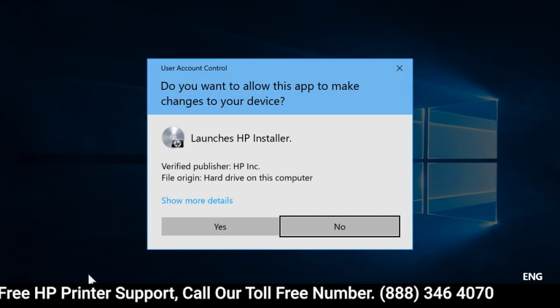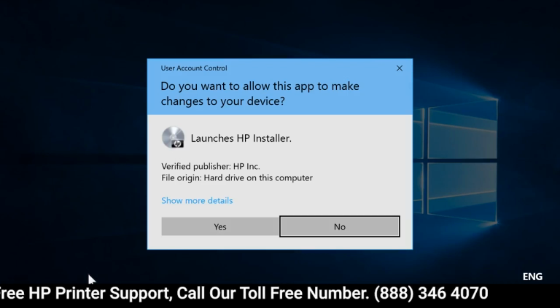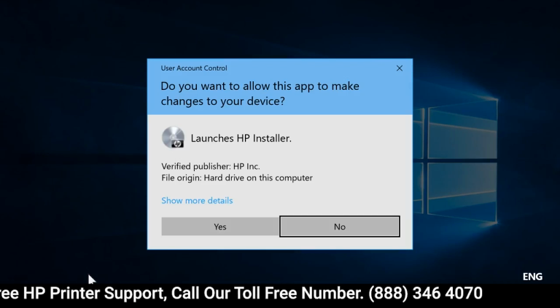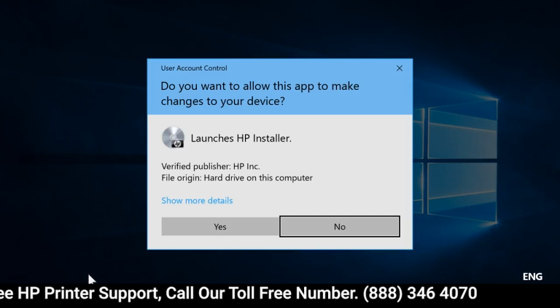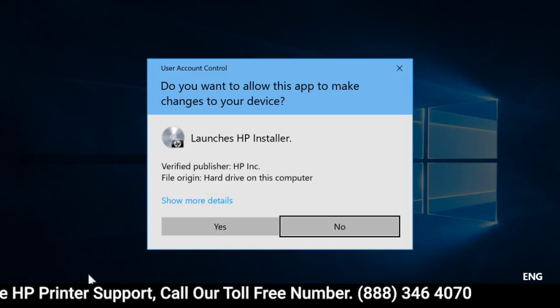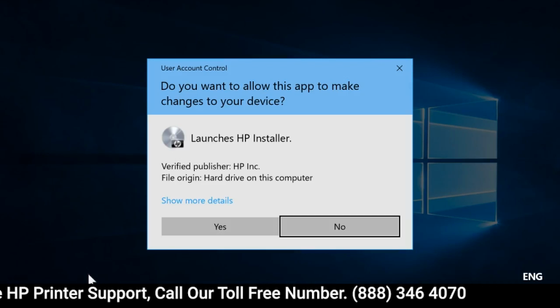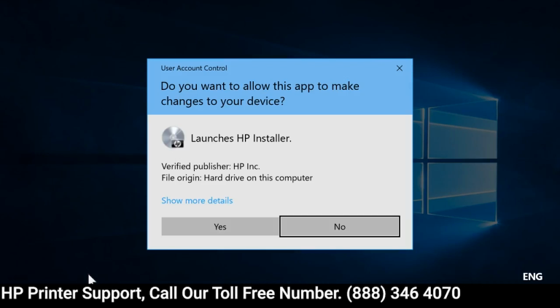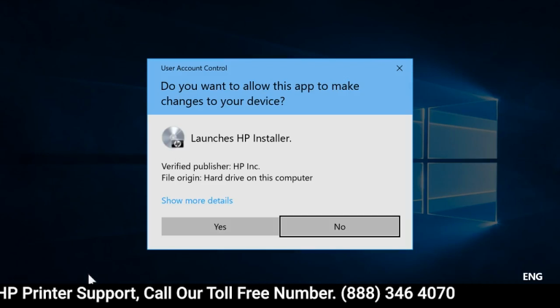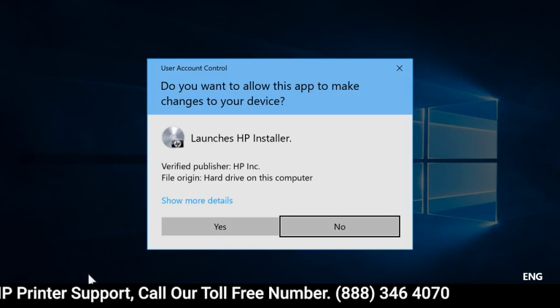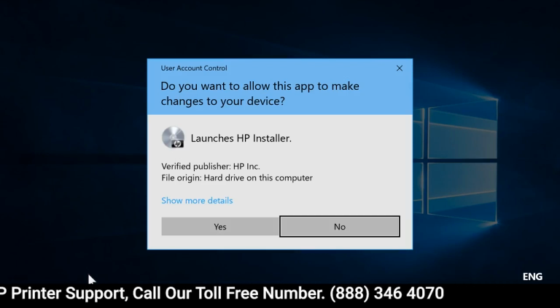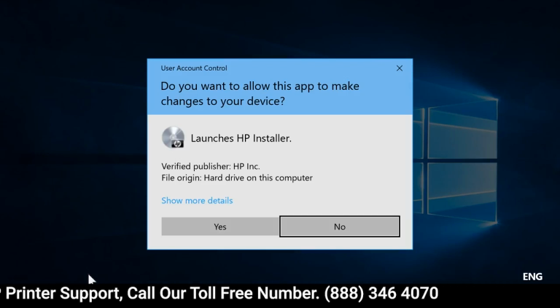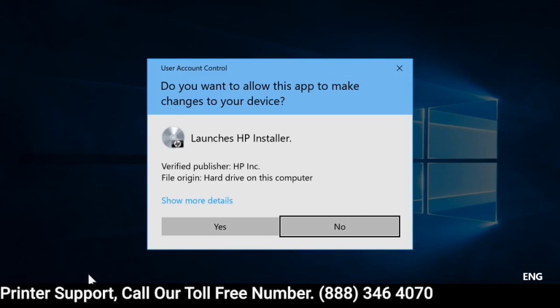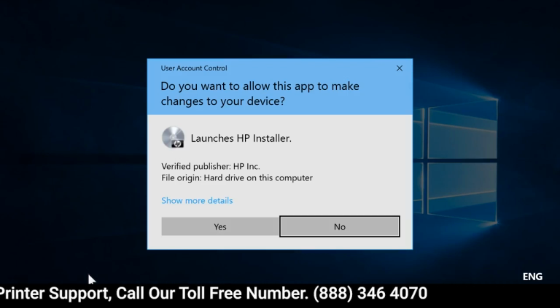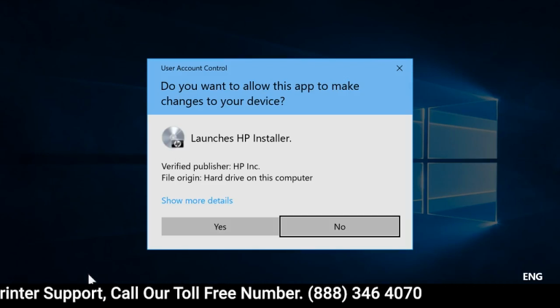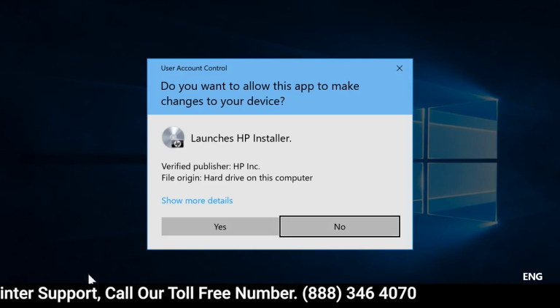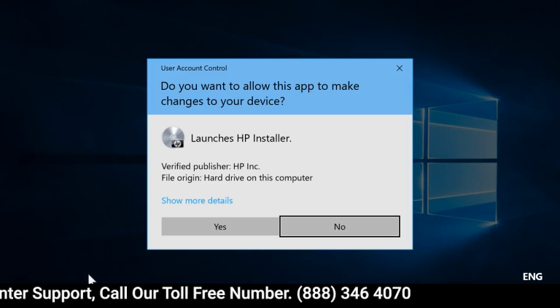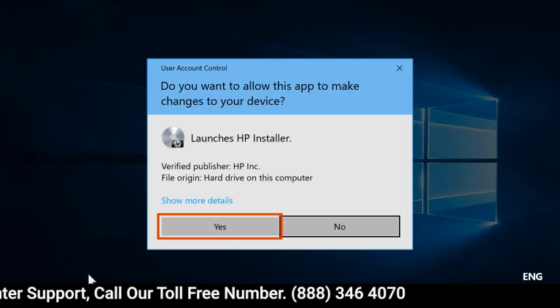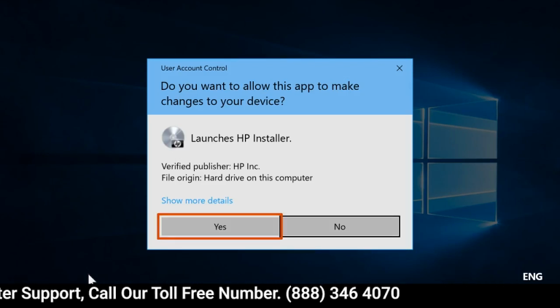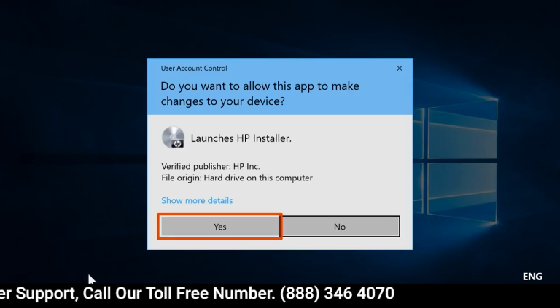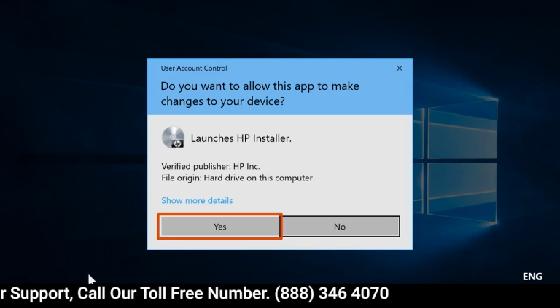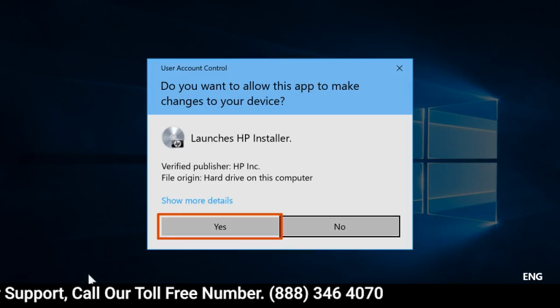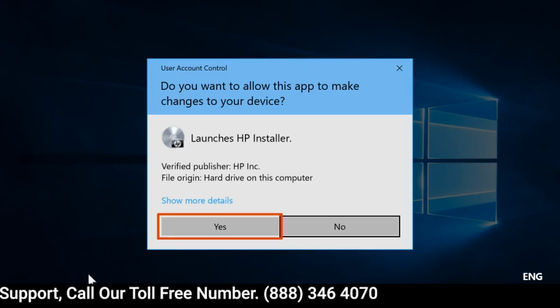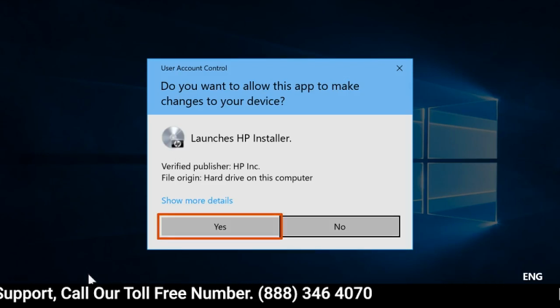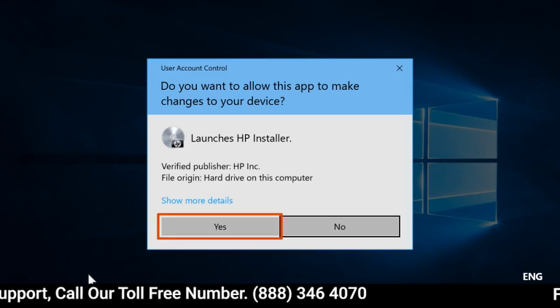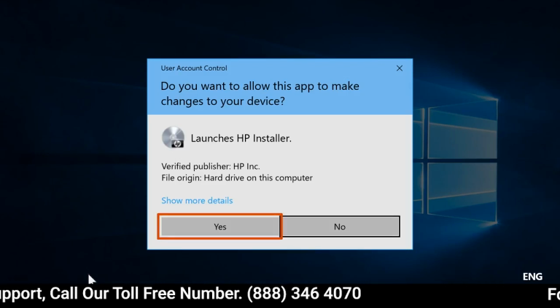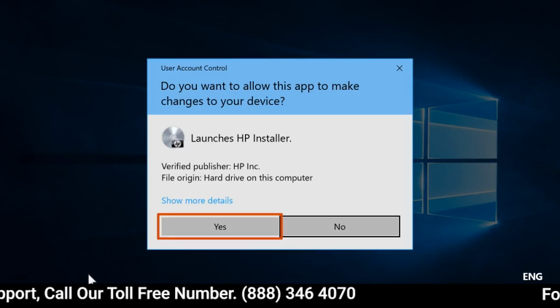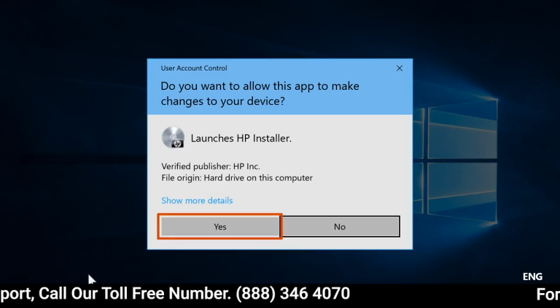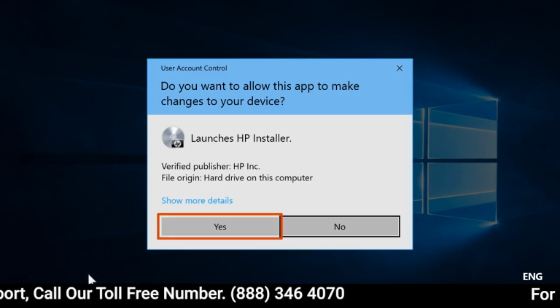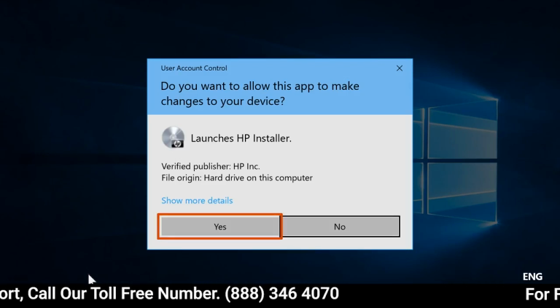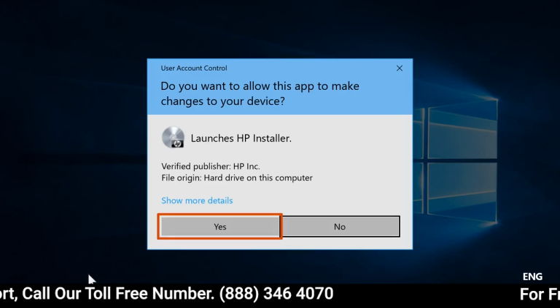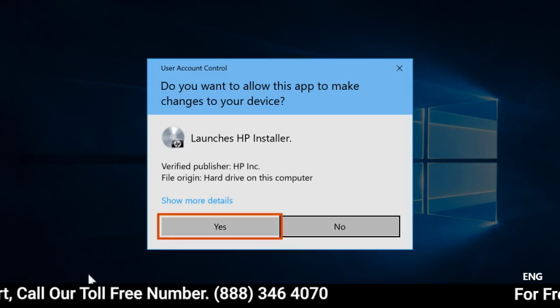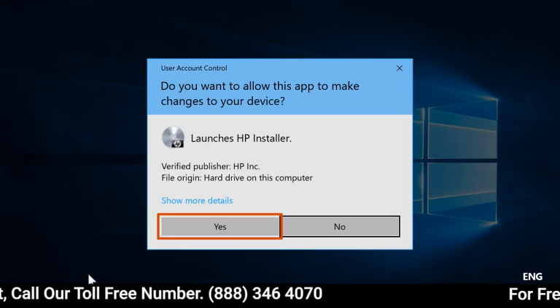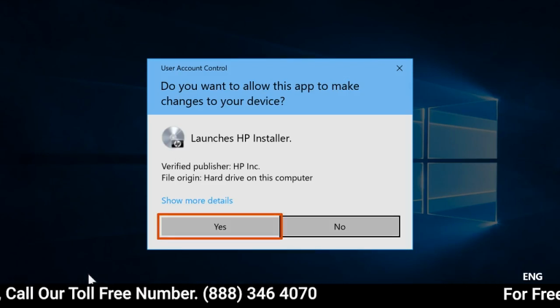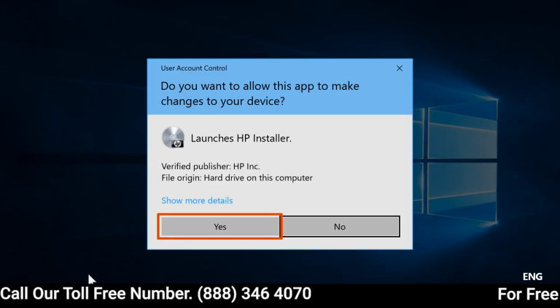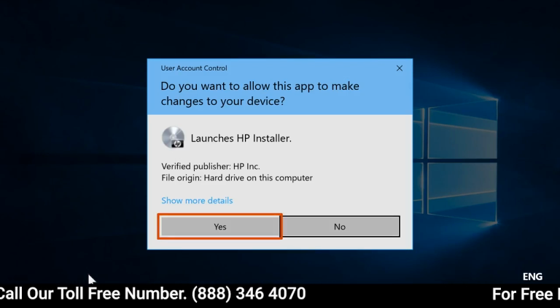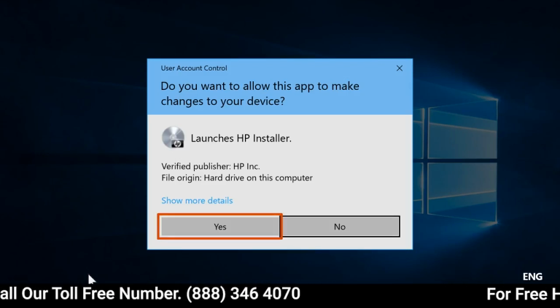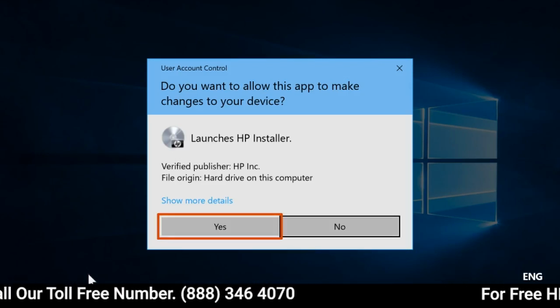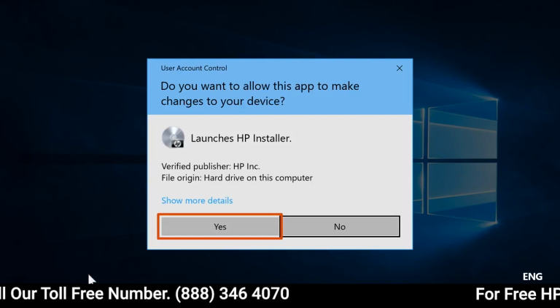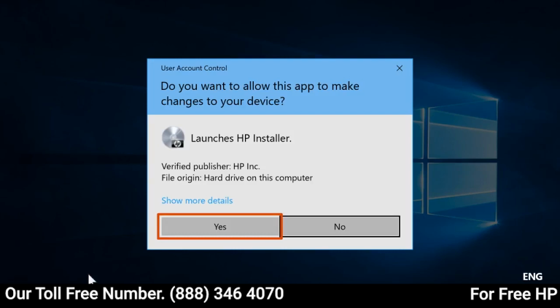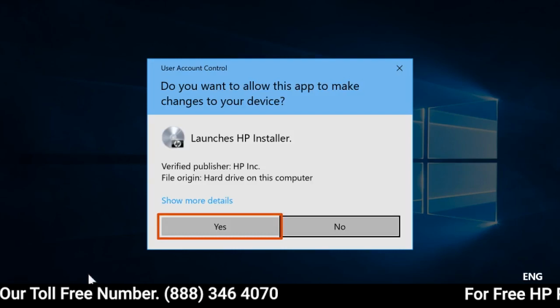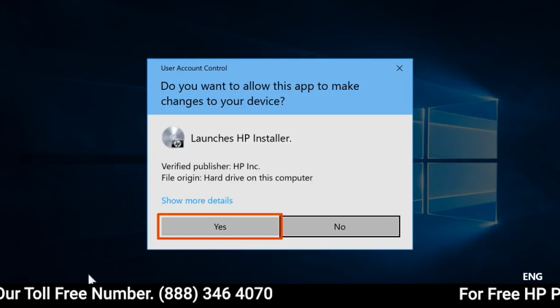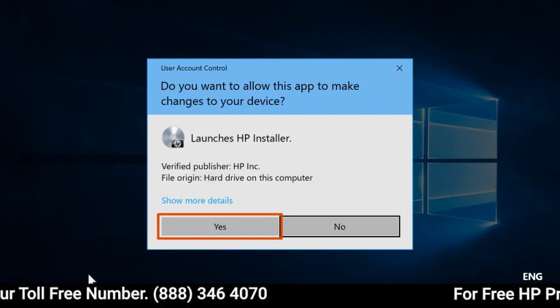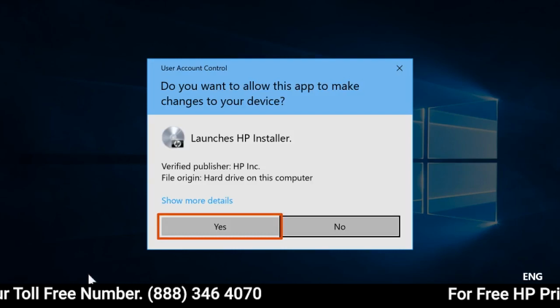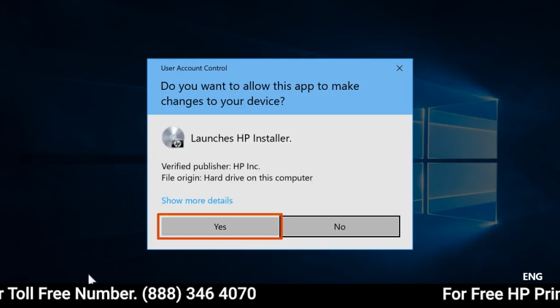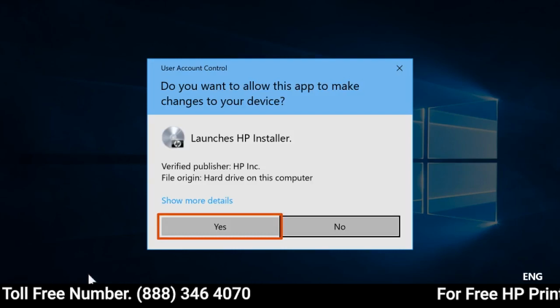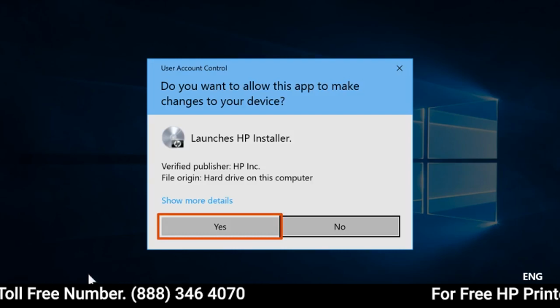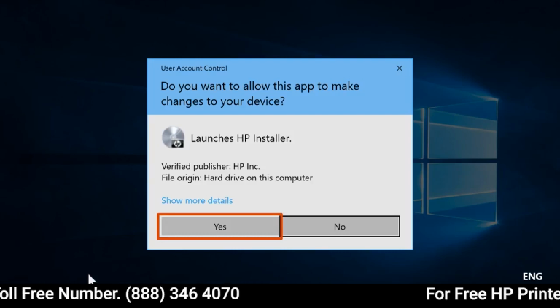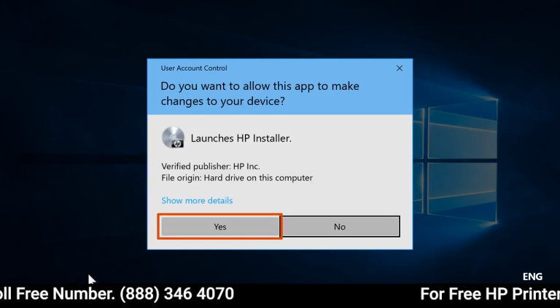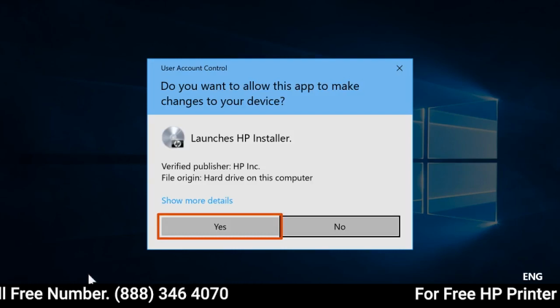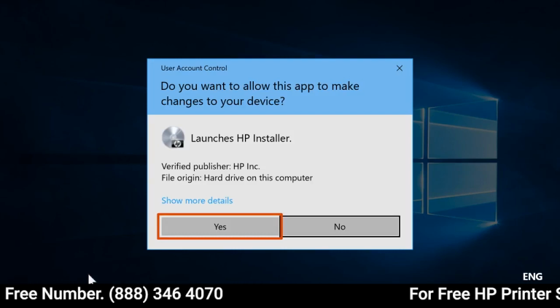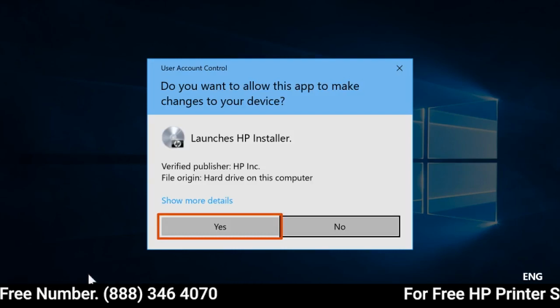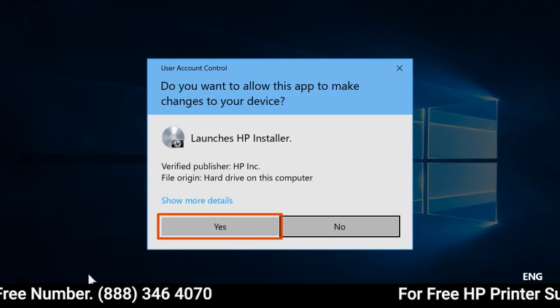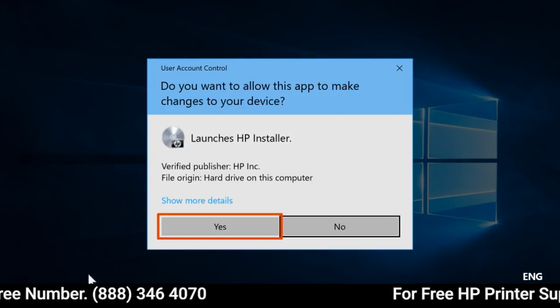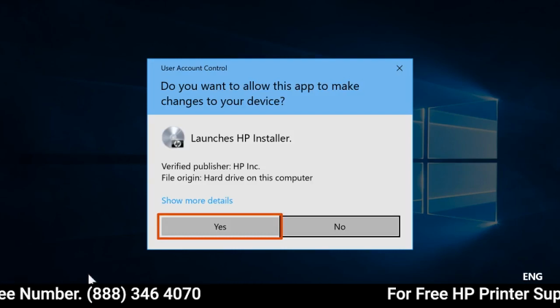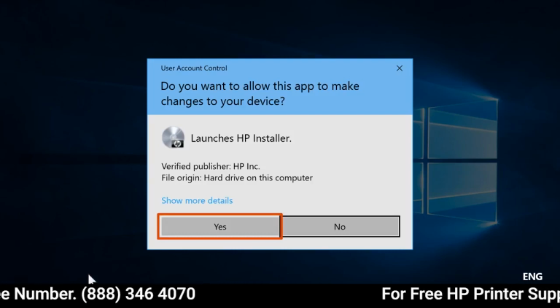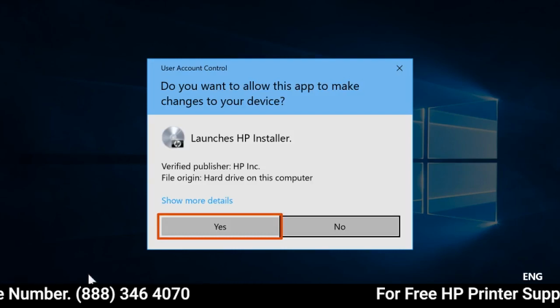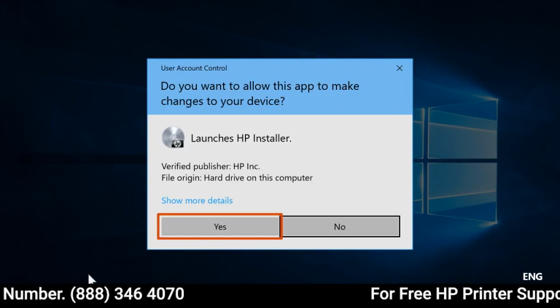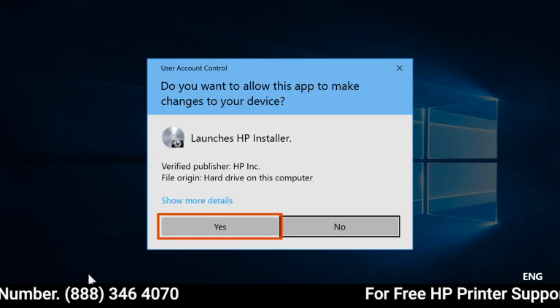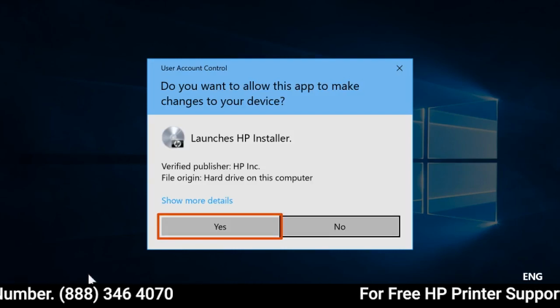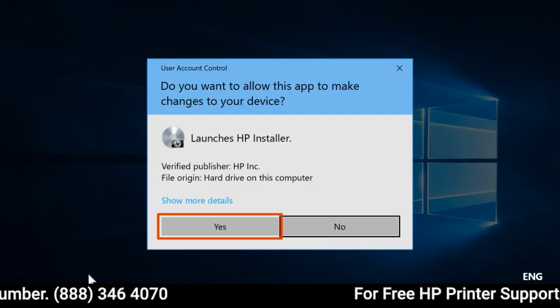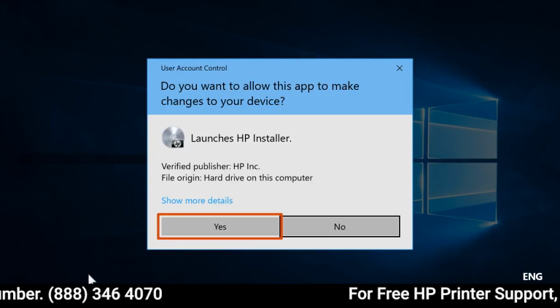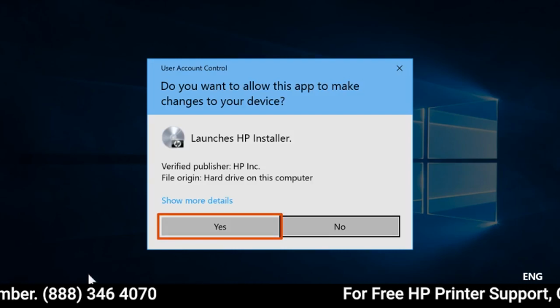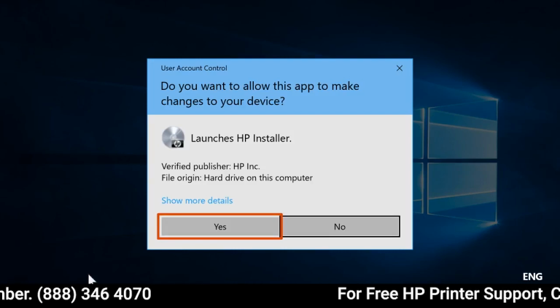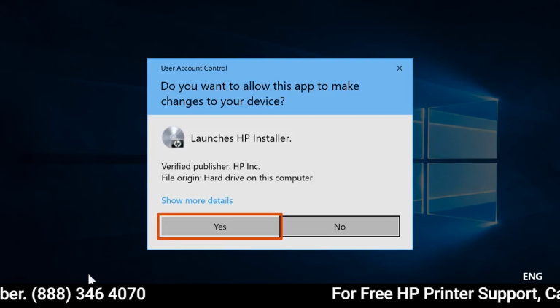If a Windows prompt displays, select Continue, Run, or Yes to allow the software to make changes to your computer.